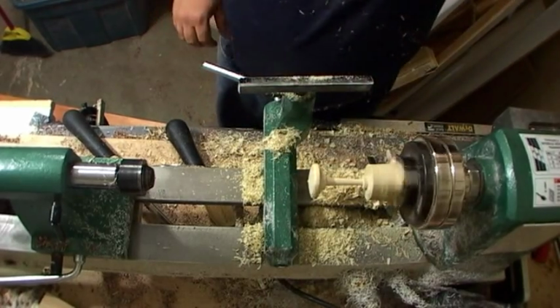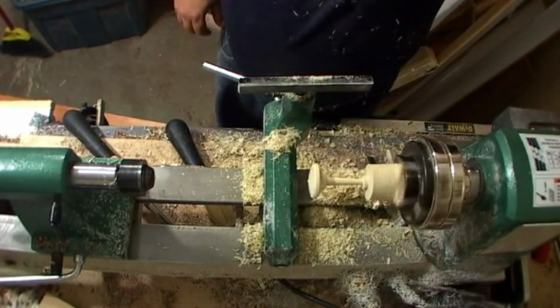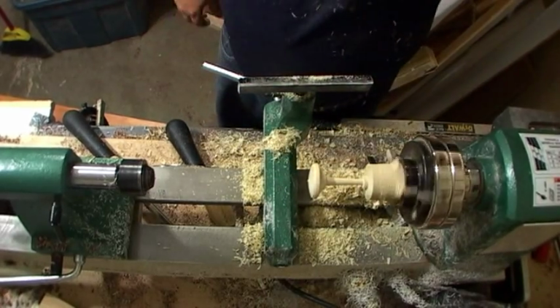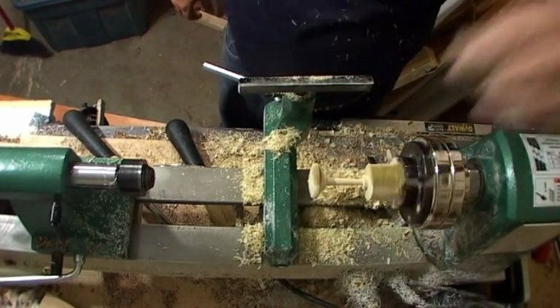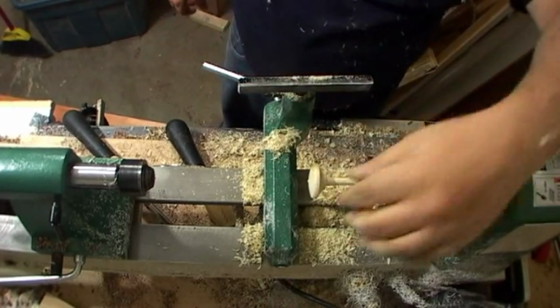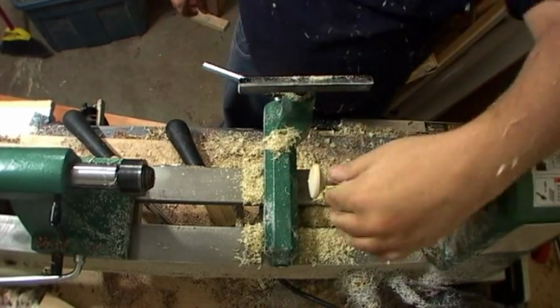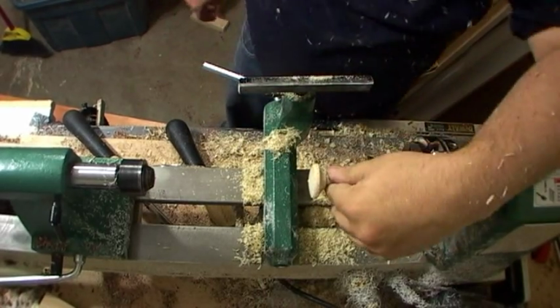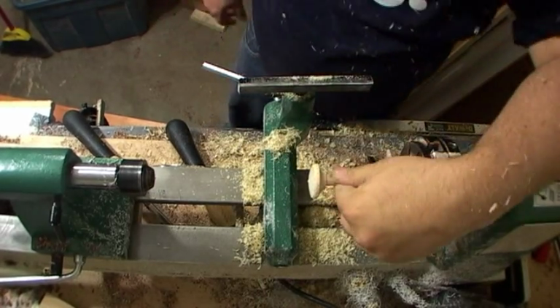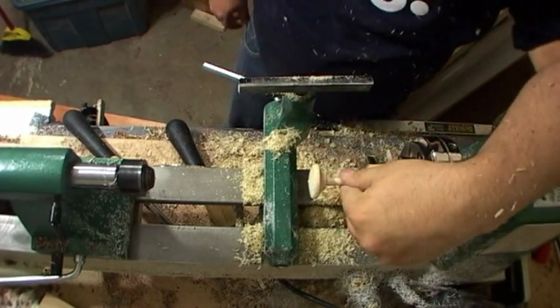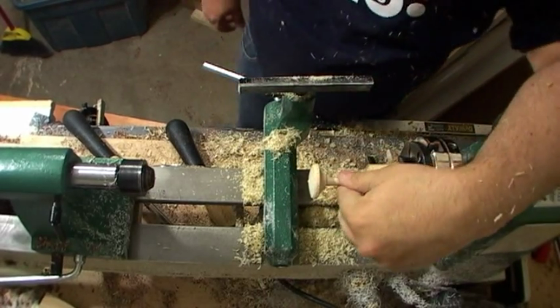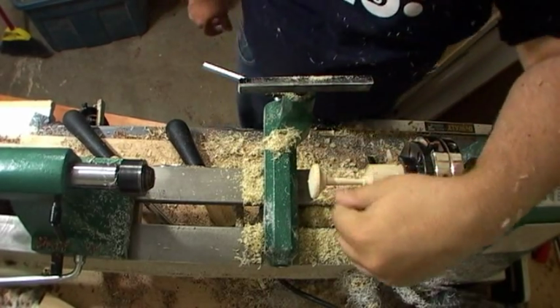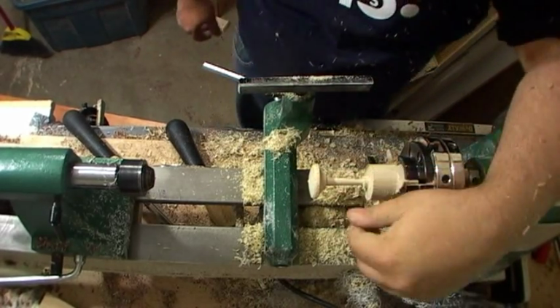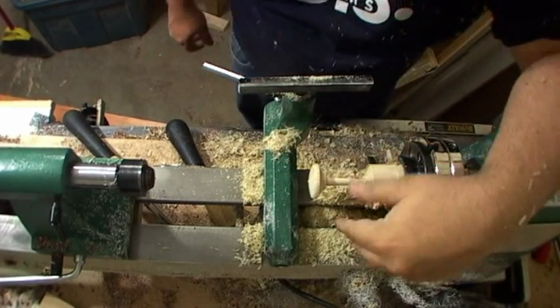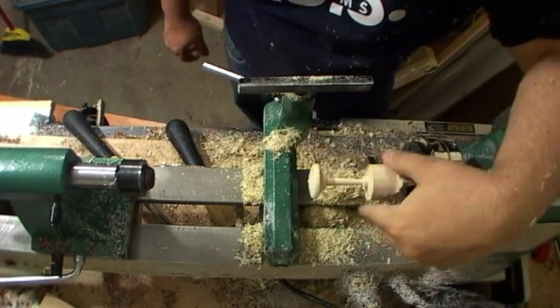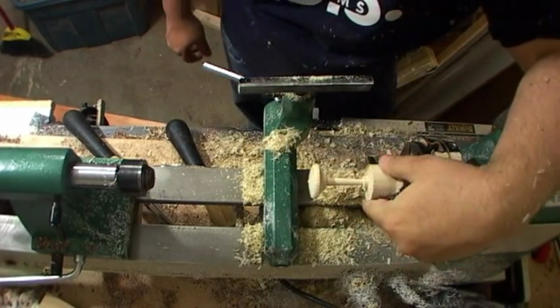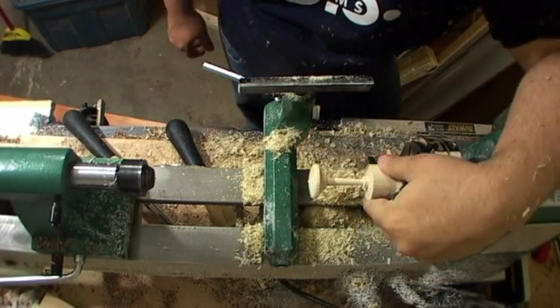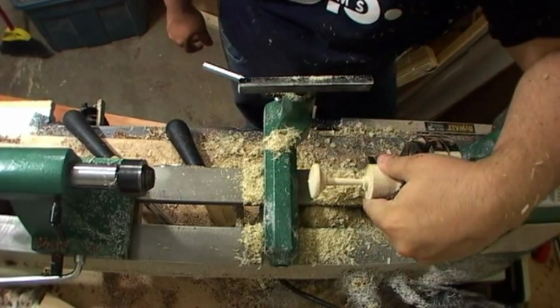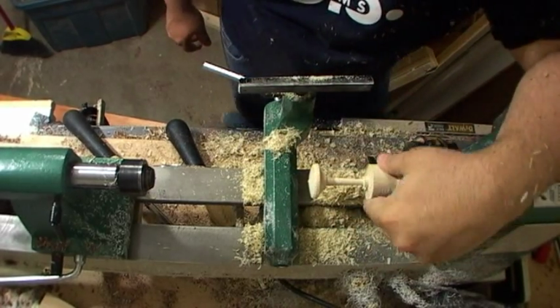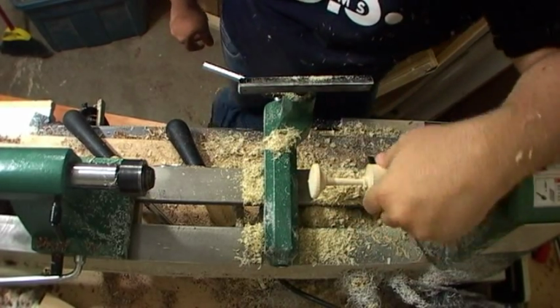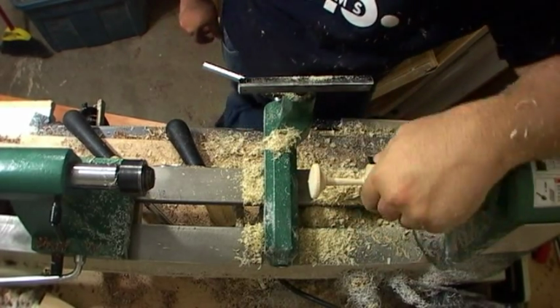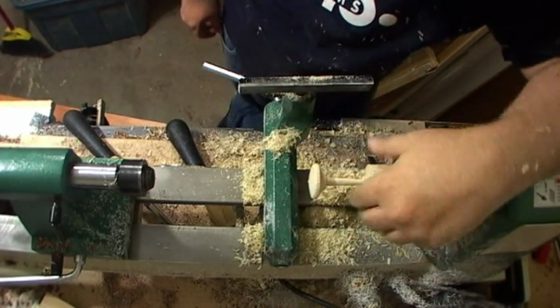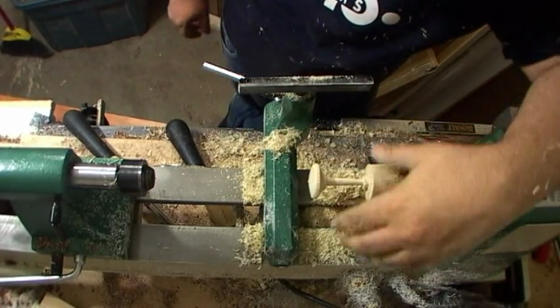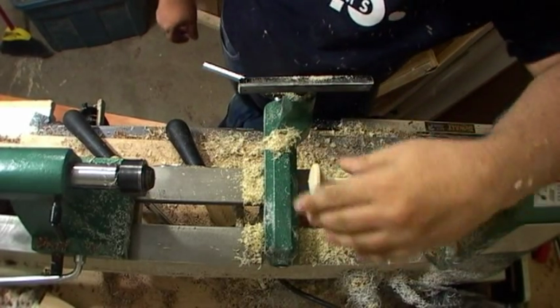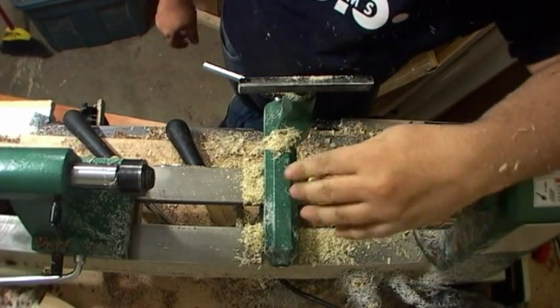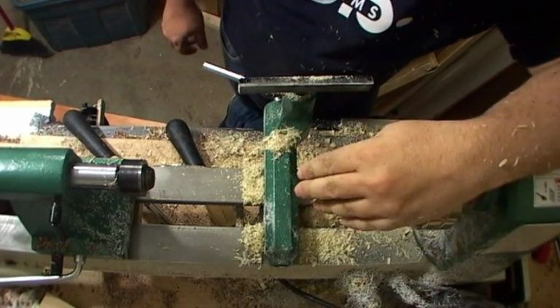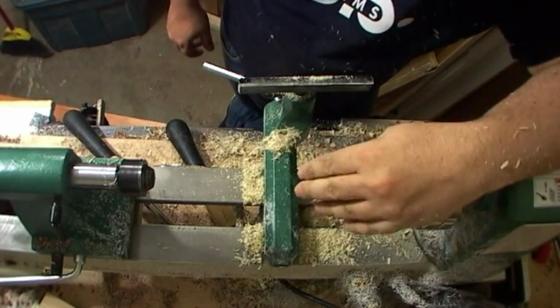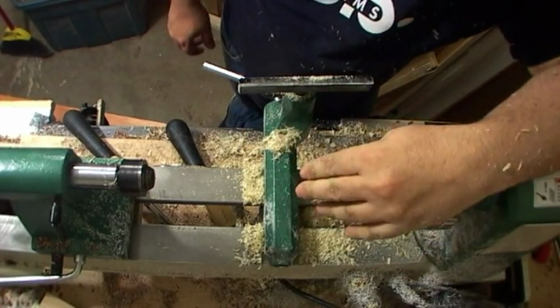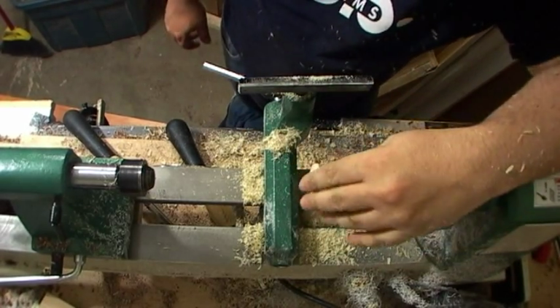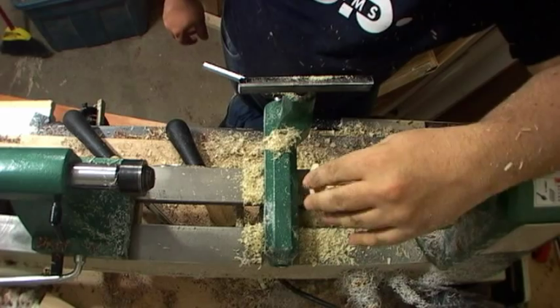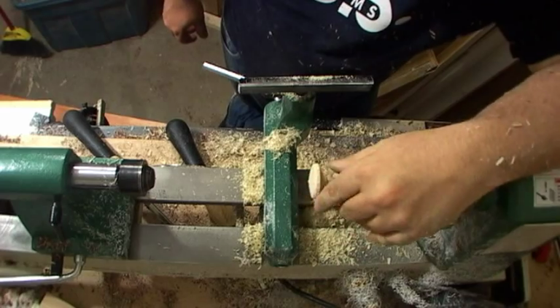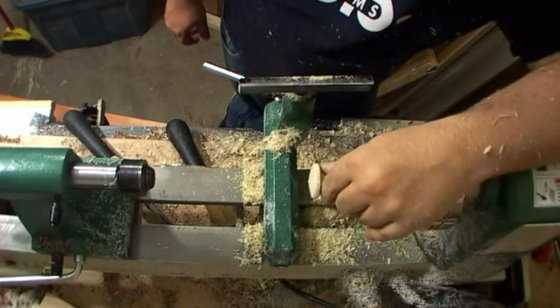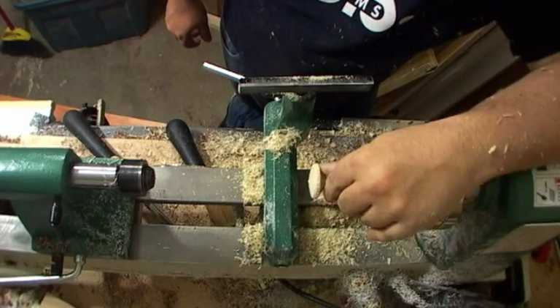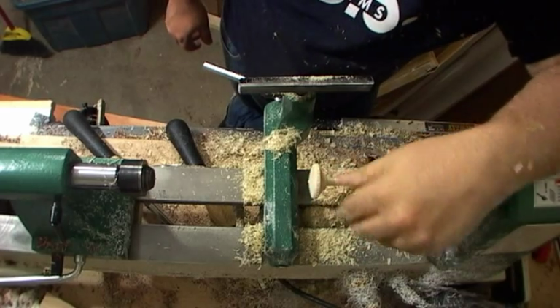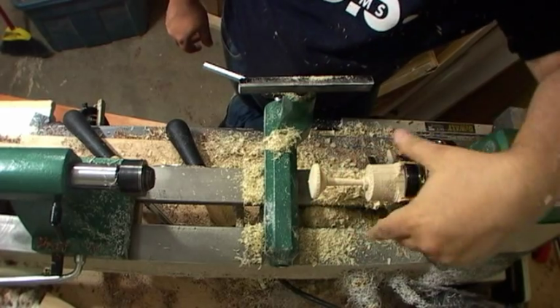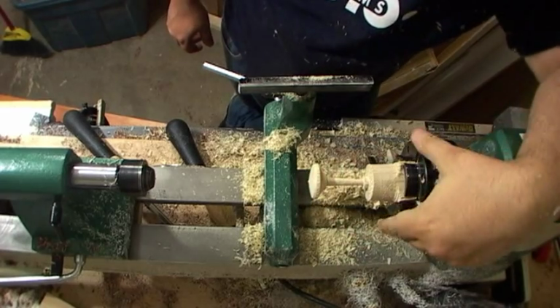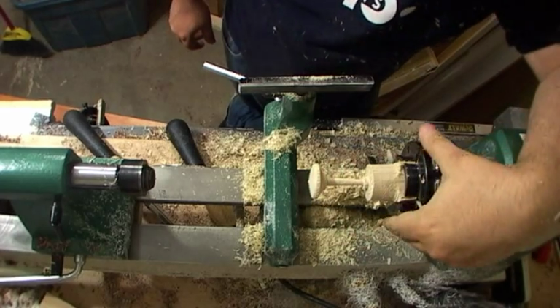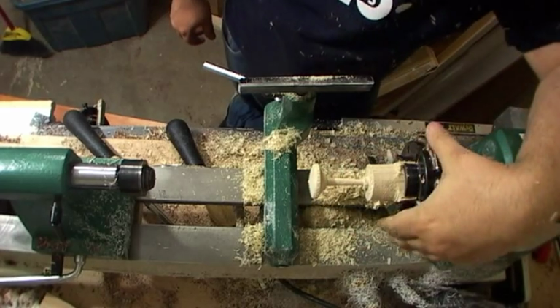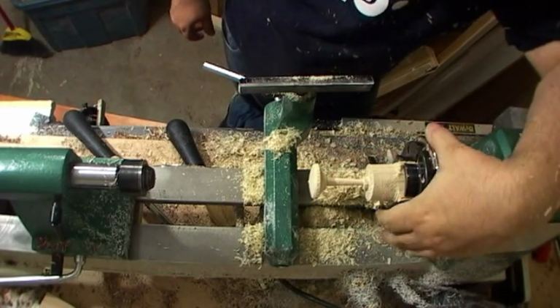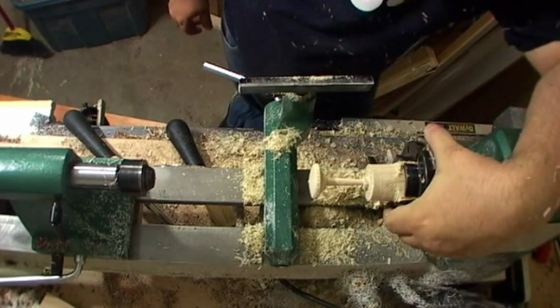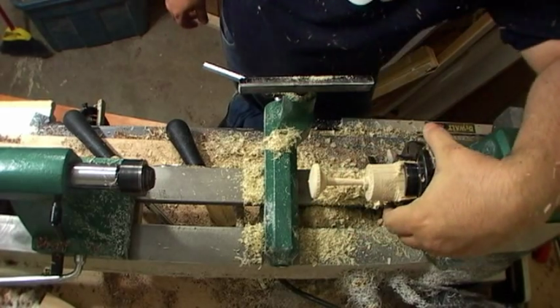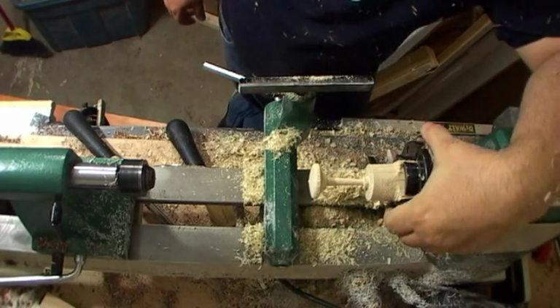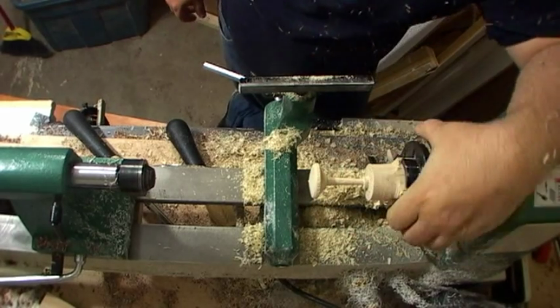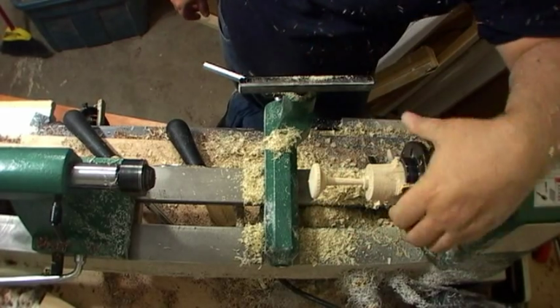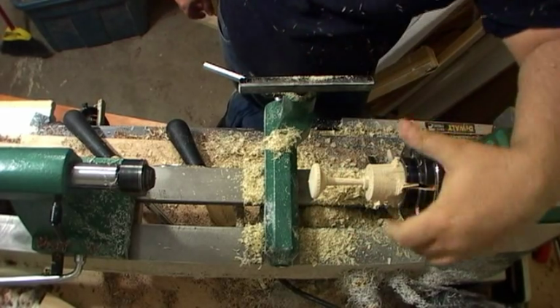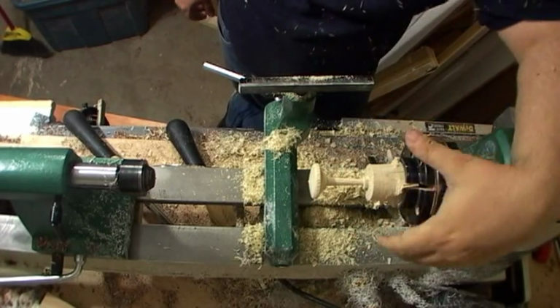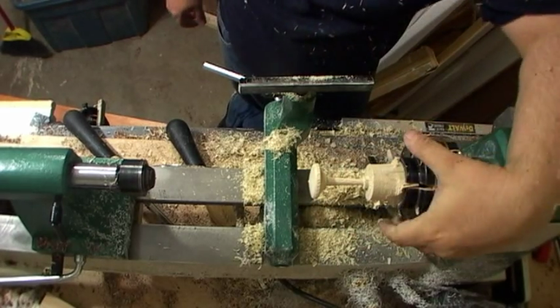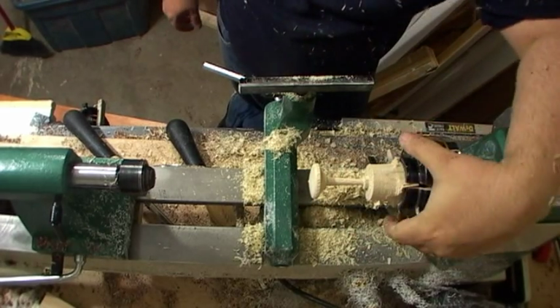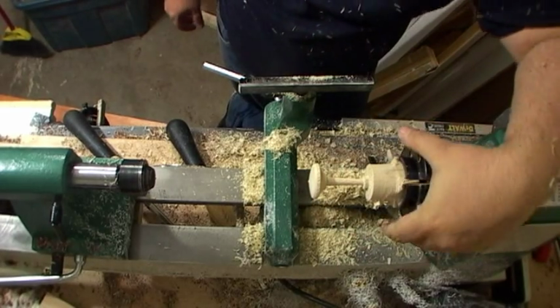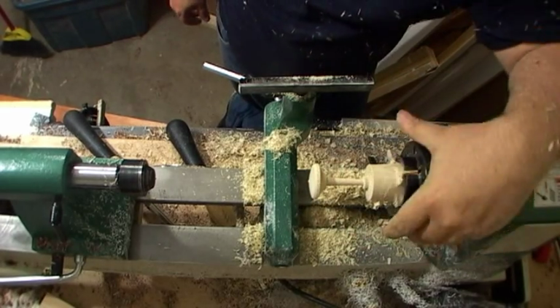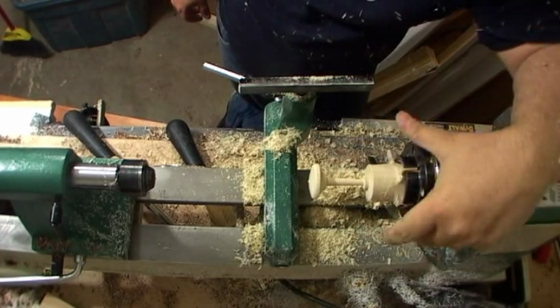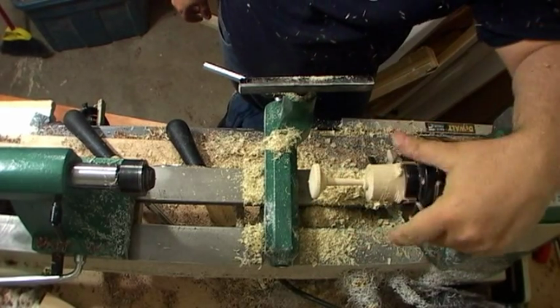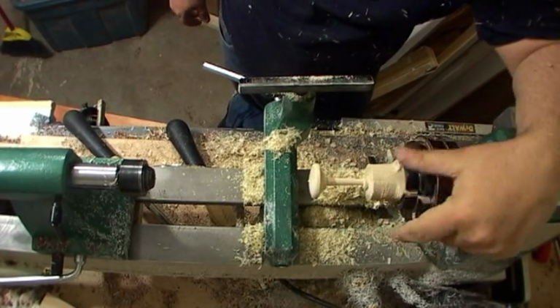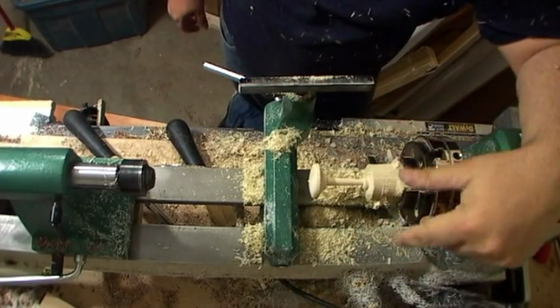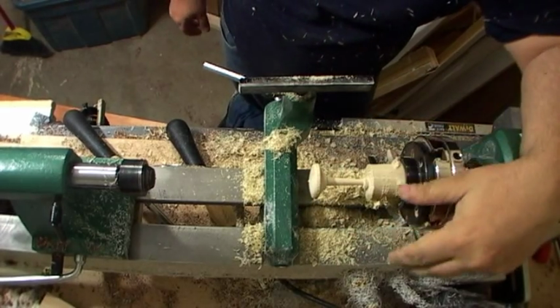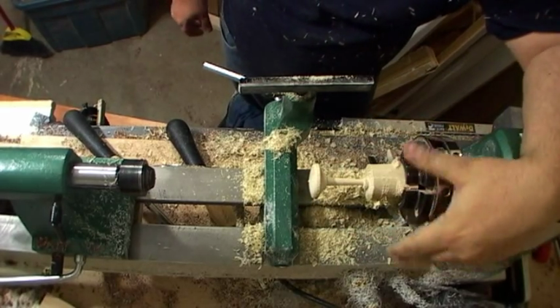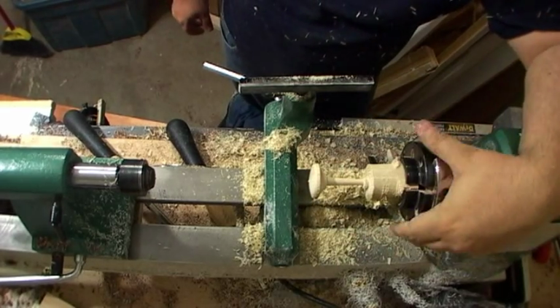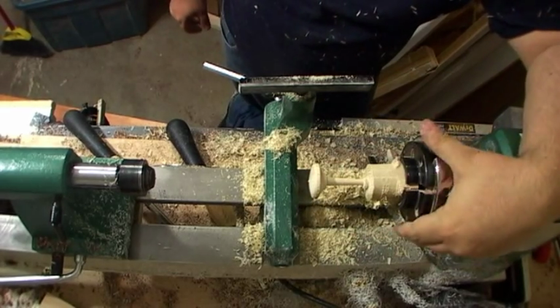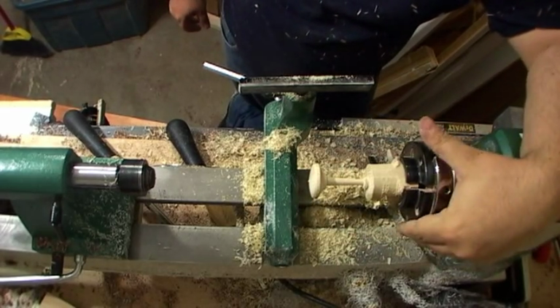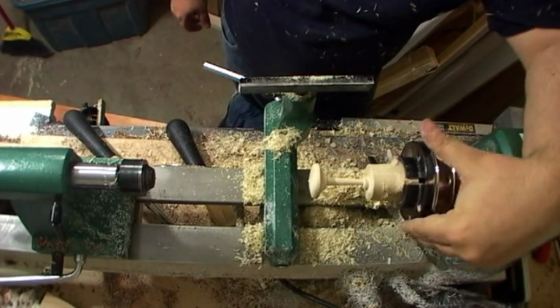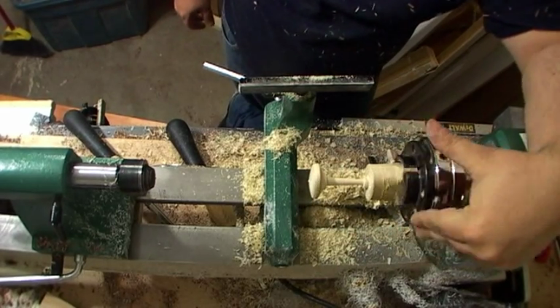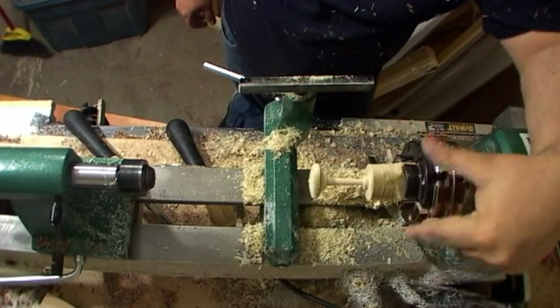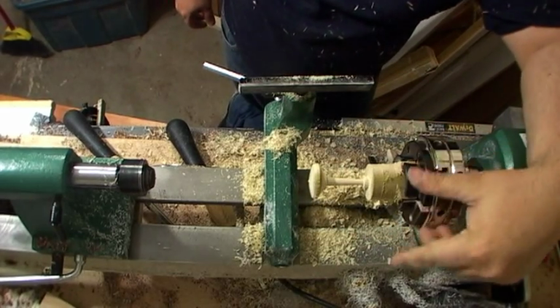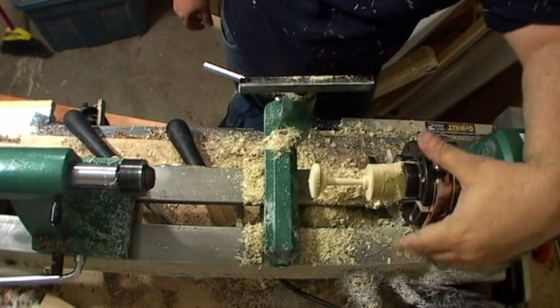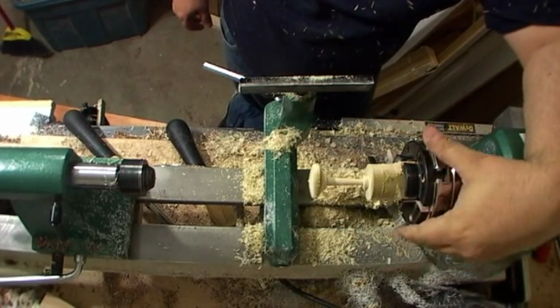Well, there it is — not too bad, rough. I mean it's poplar, but it did a pretty good job.